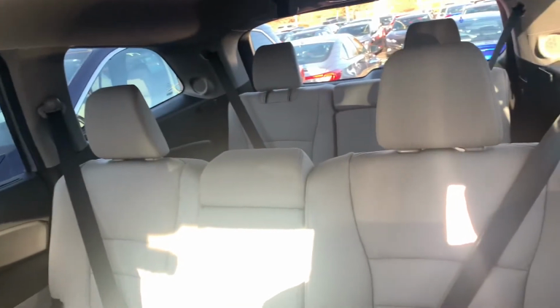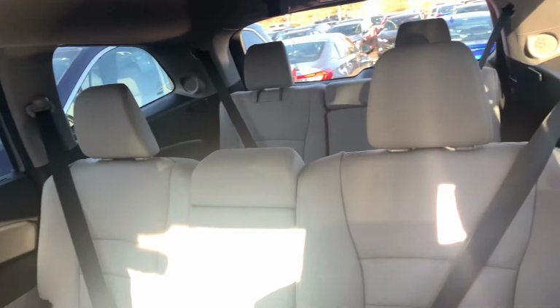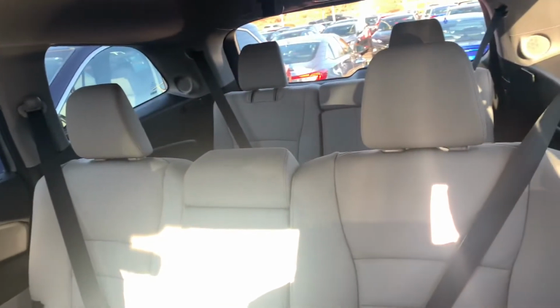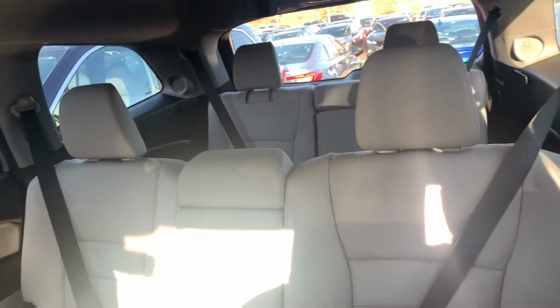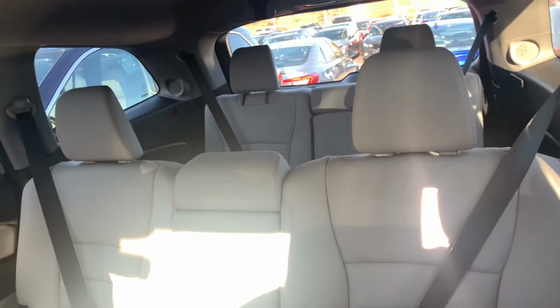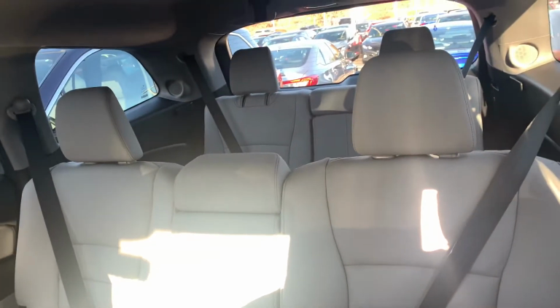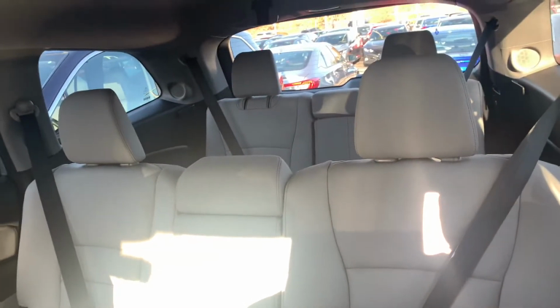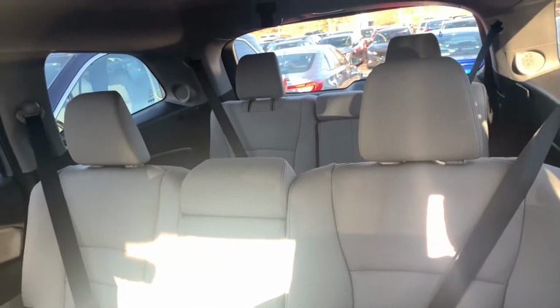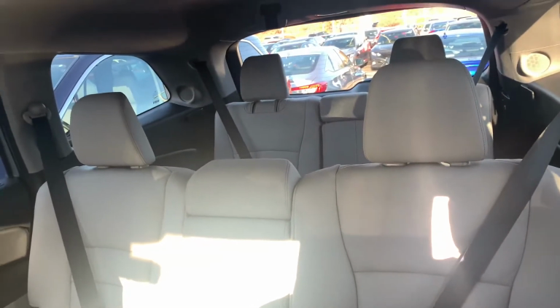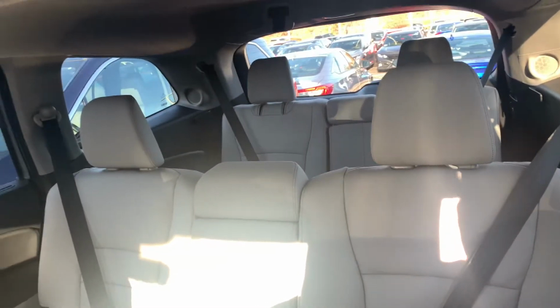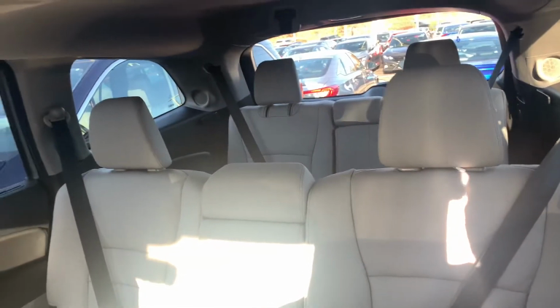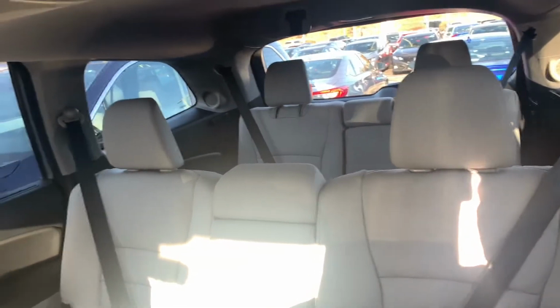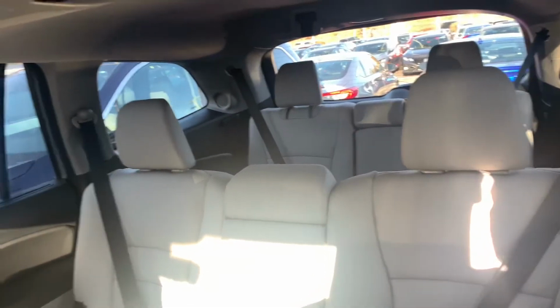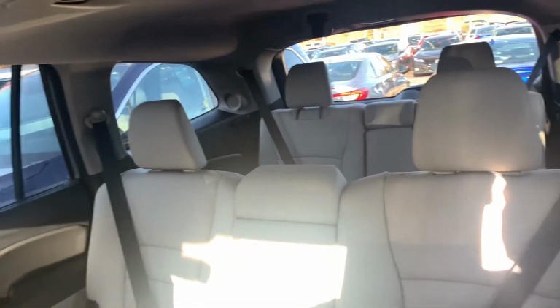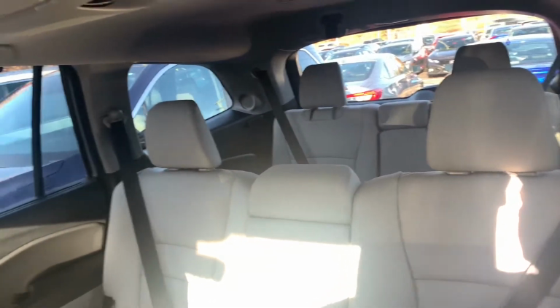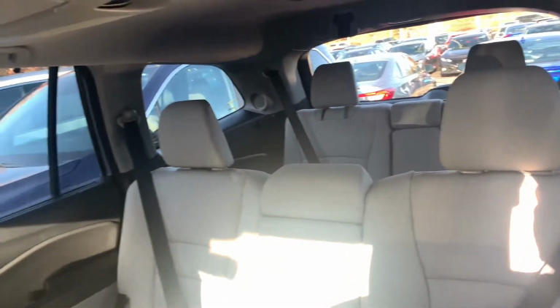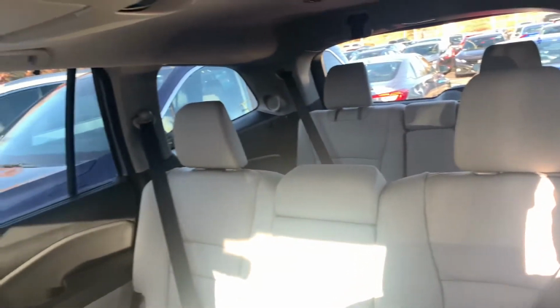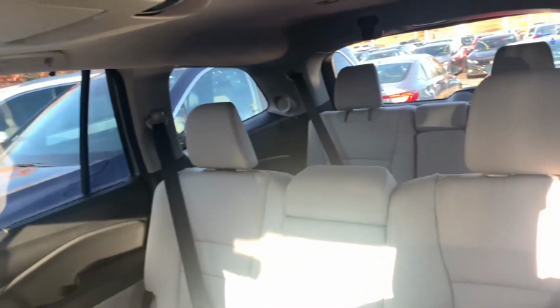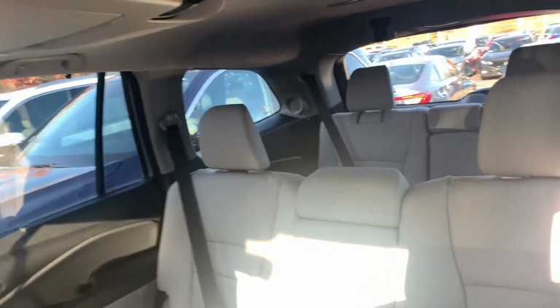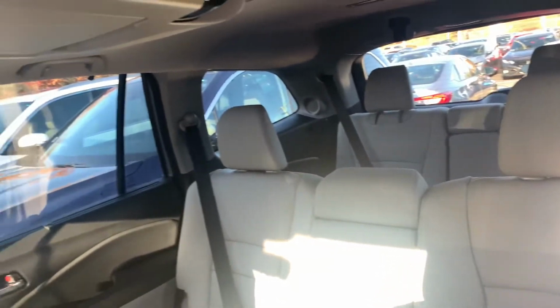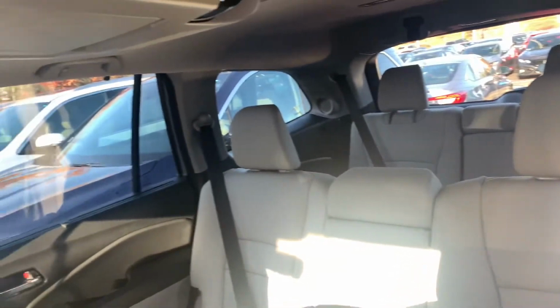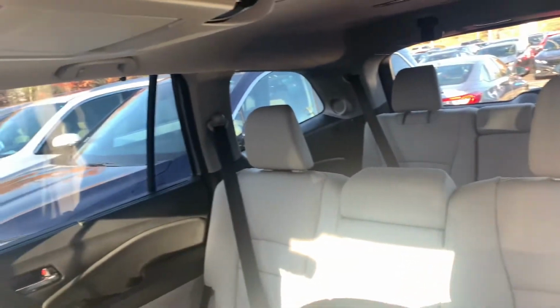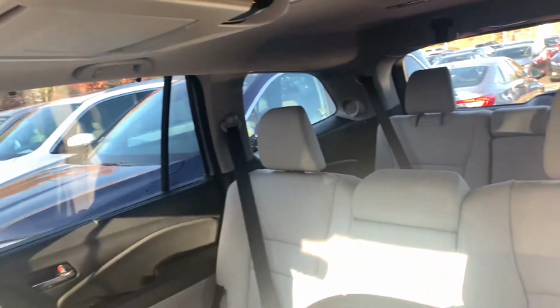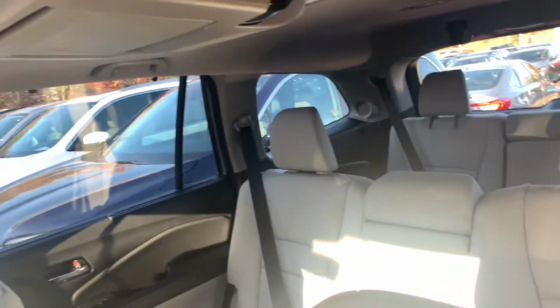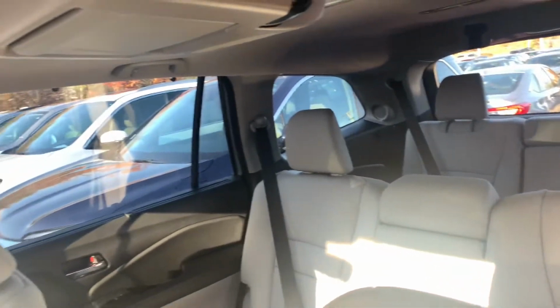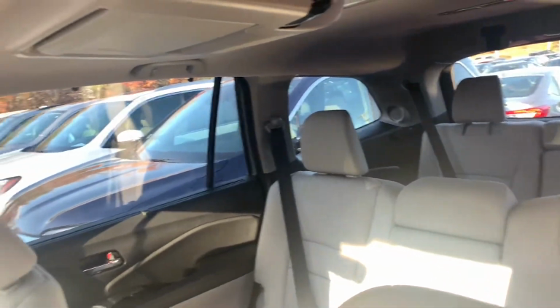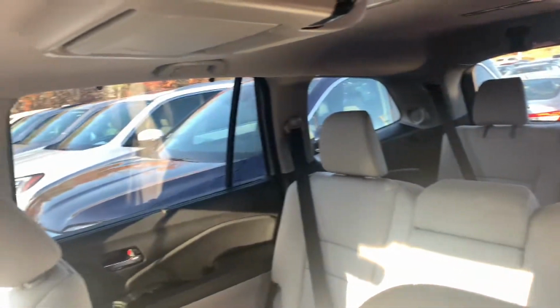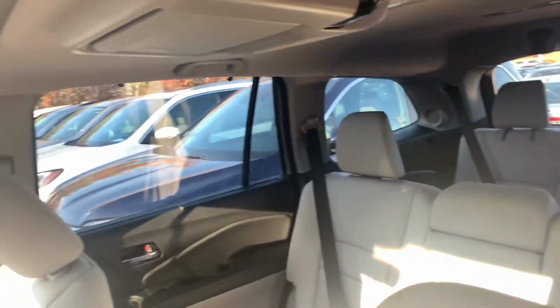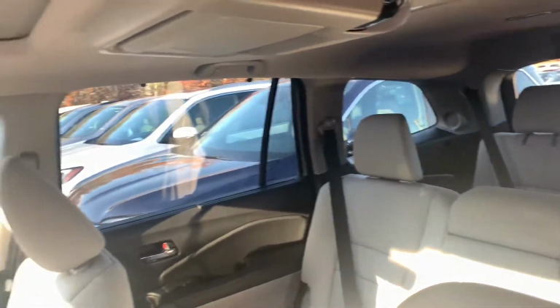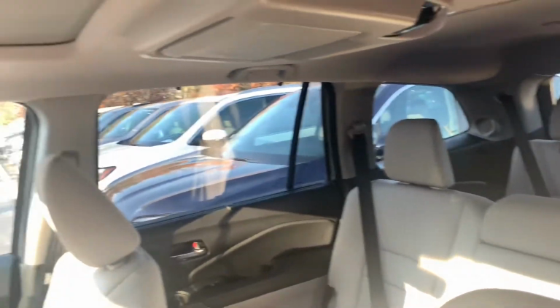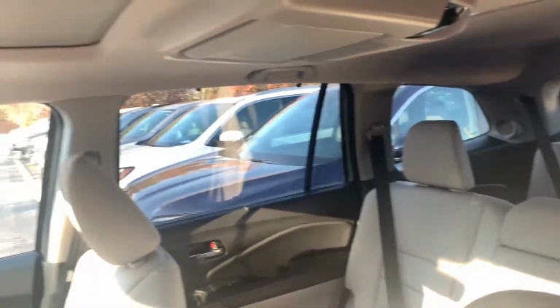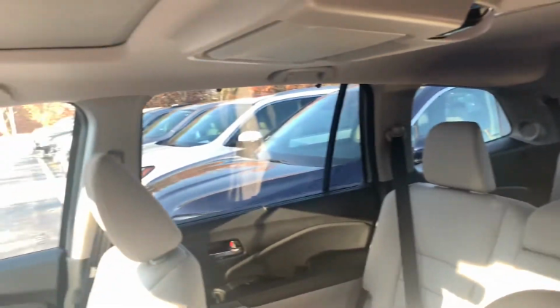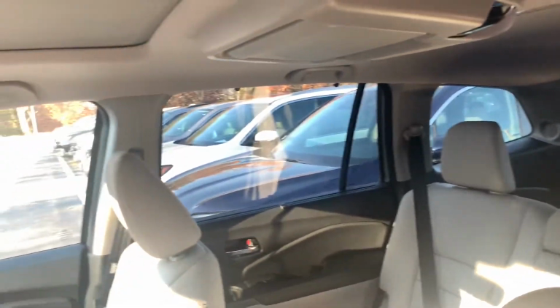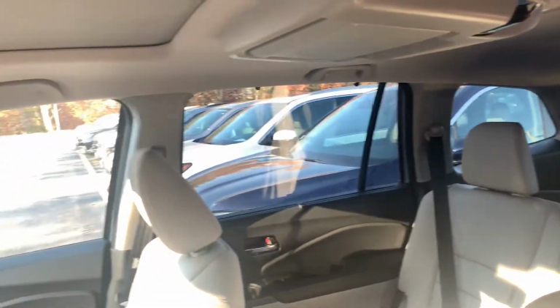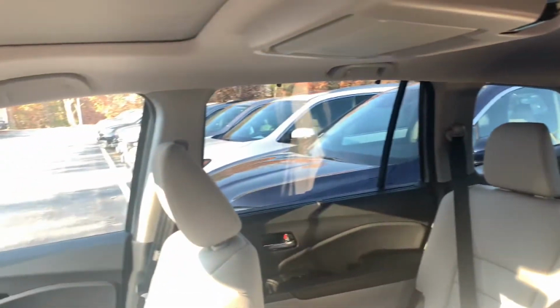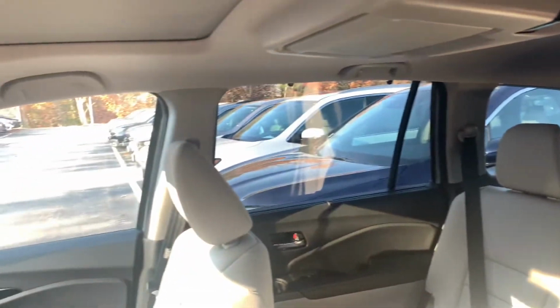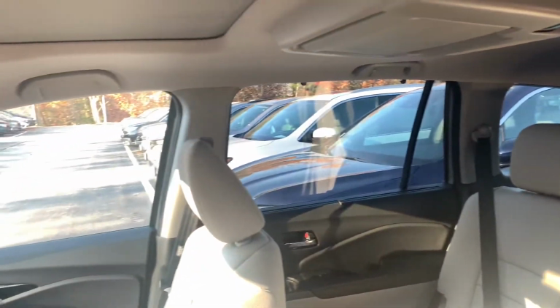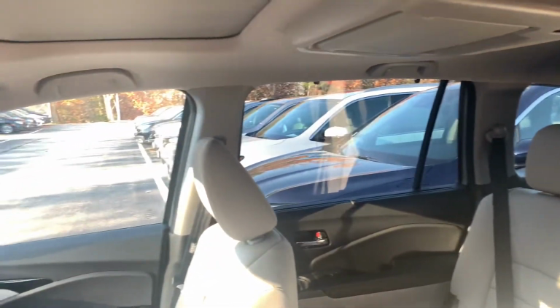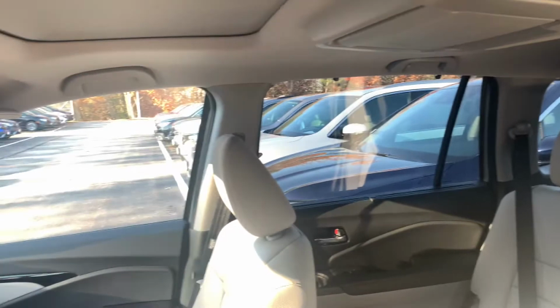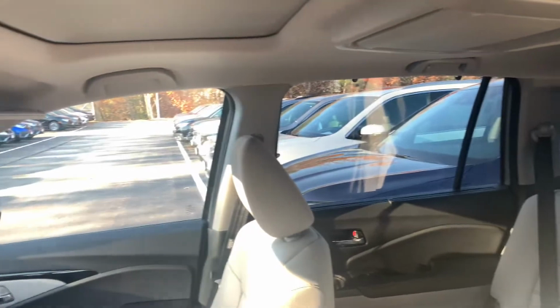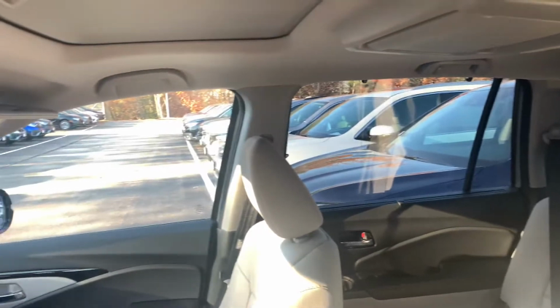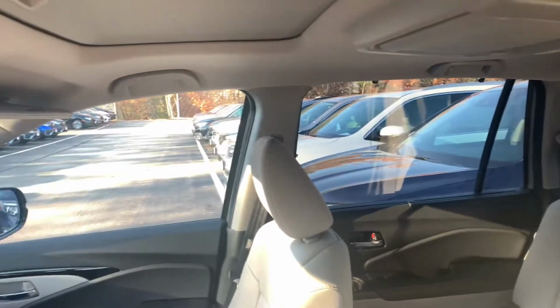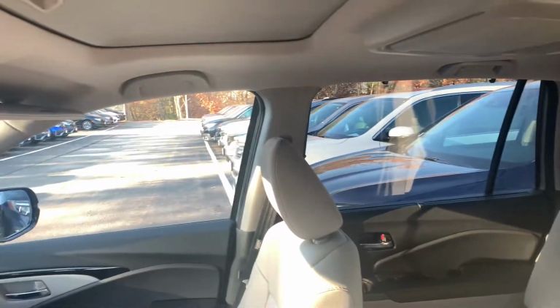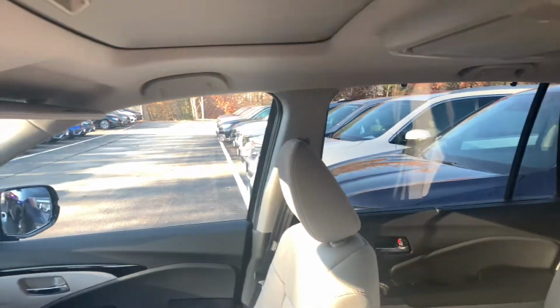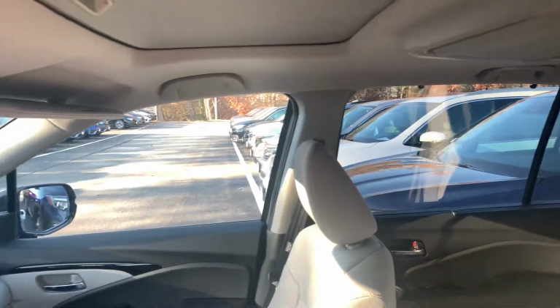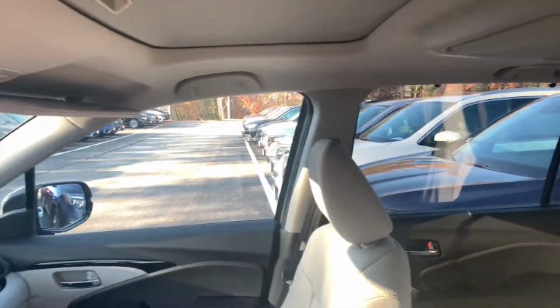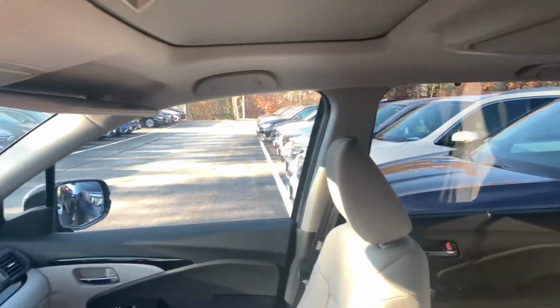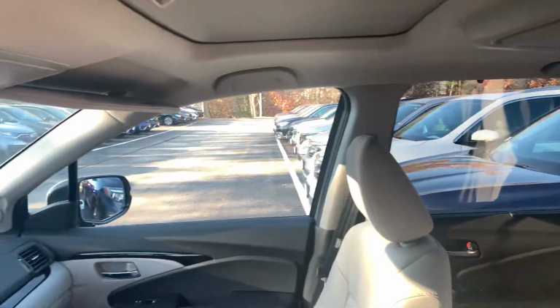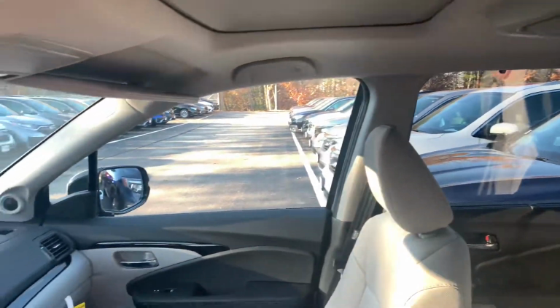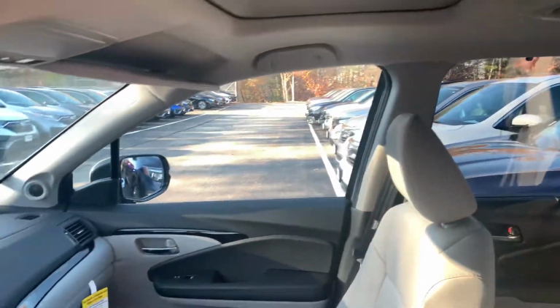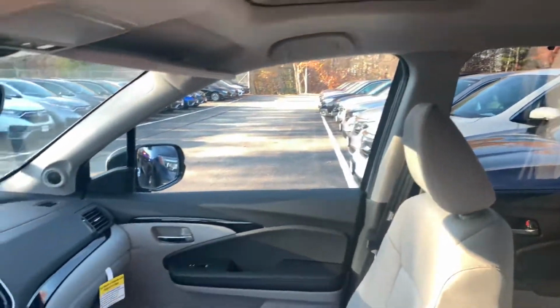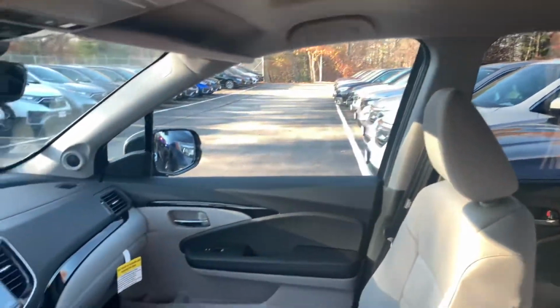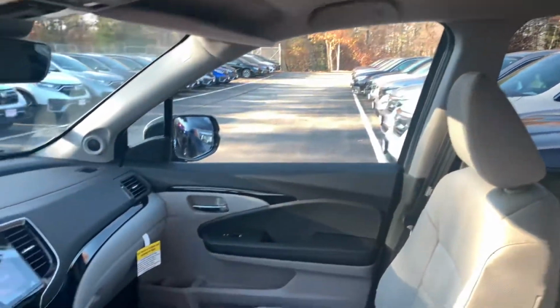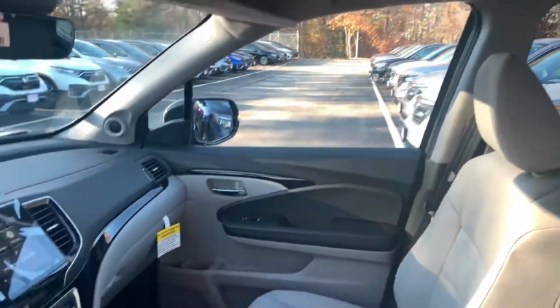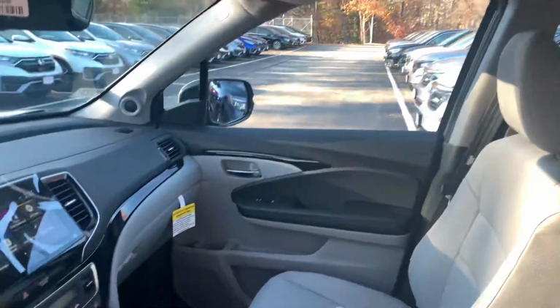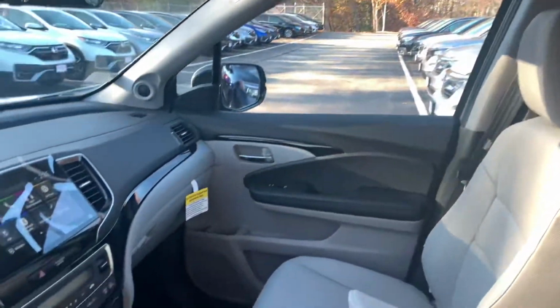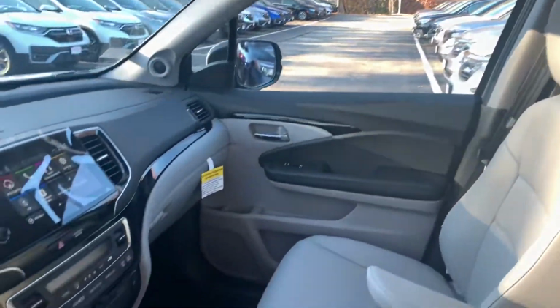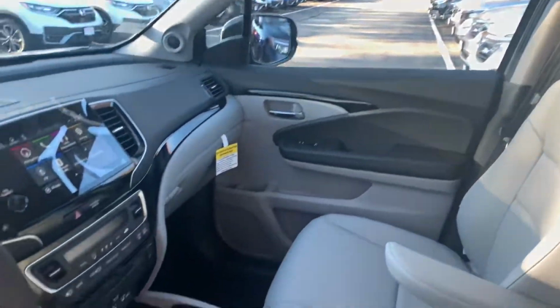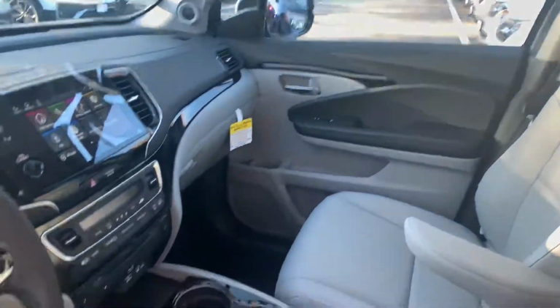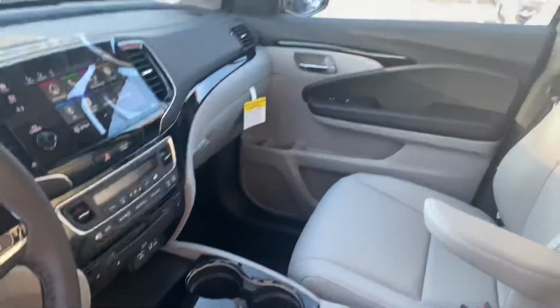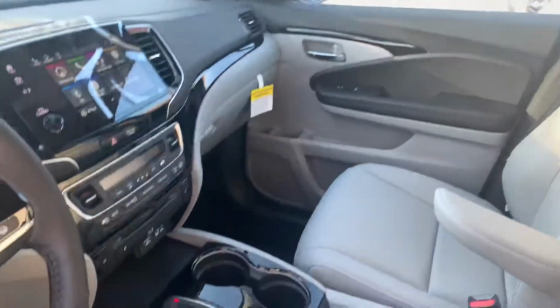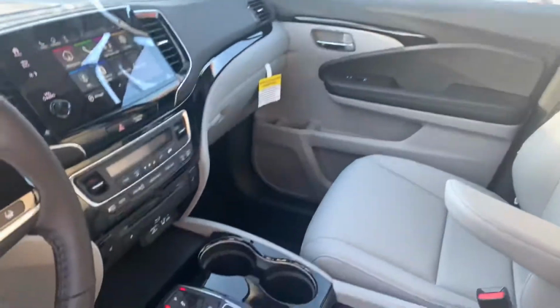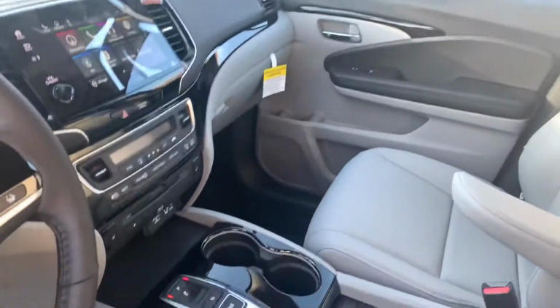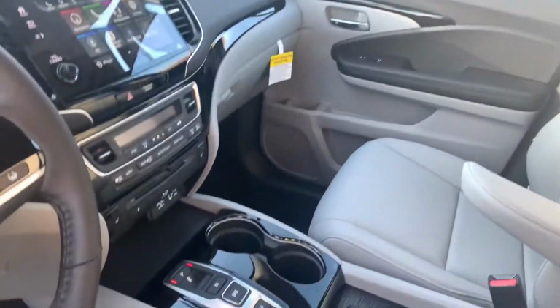This is the eight-passenger Touring with the bench seating in the second row. You also get a power moonroof and push button shifter.